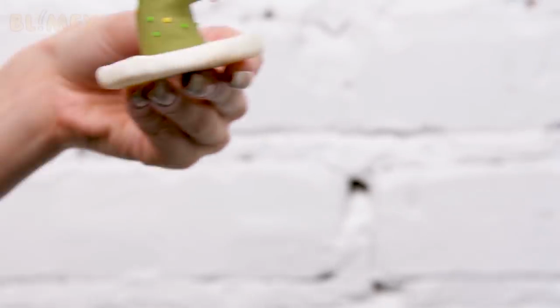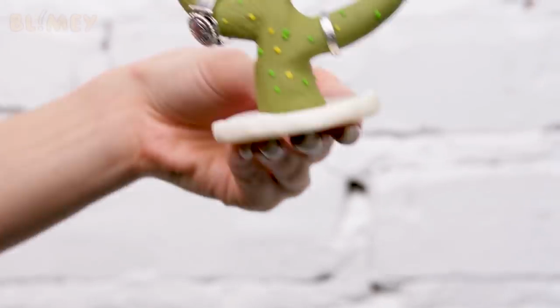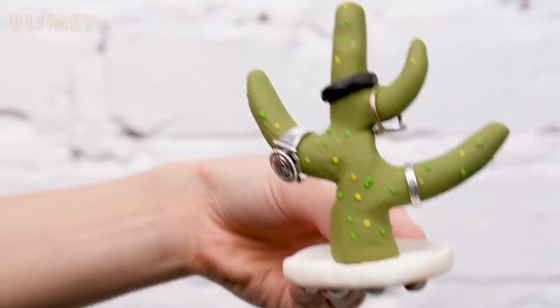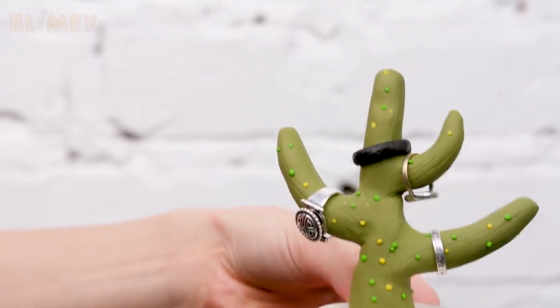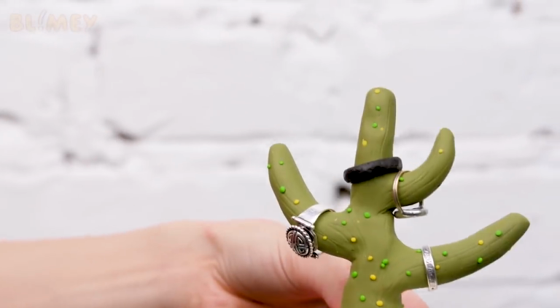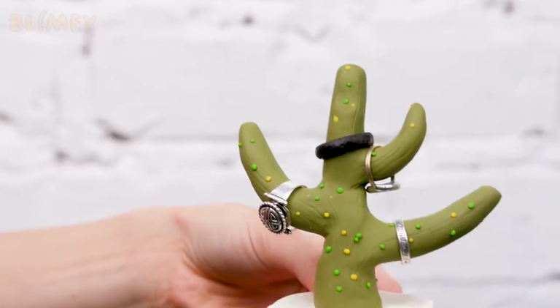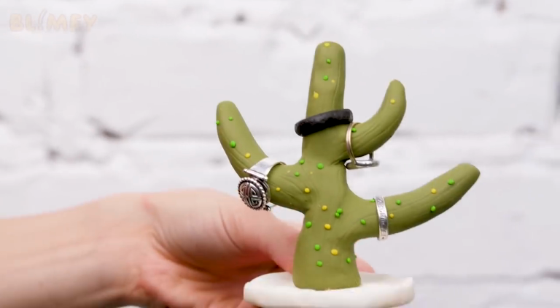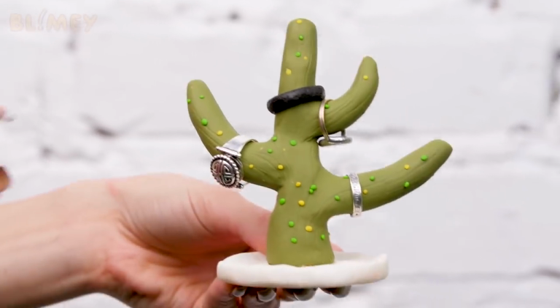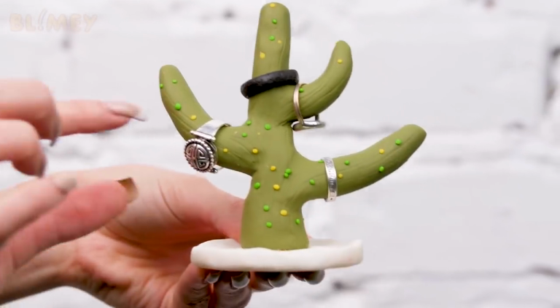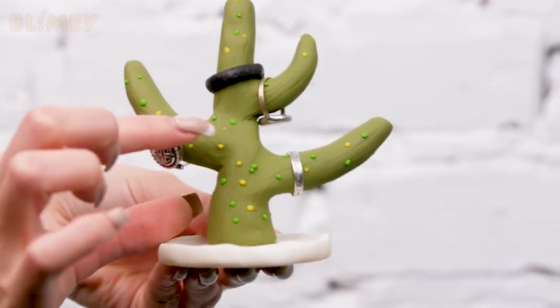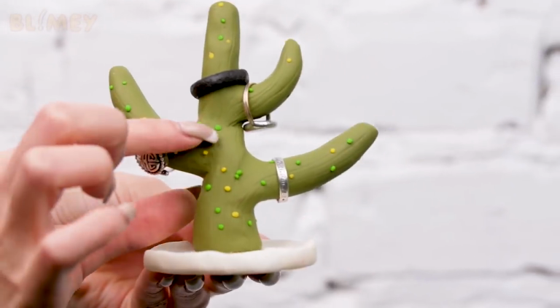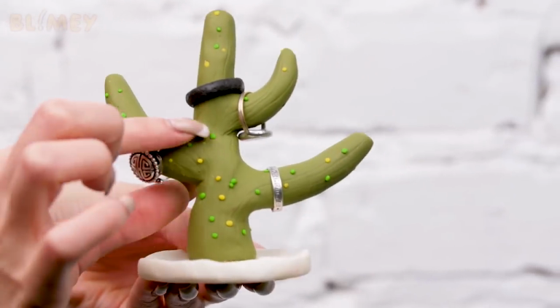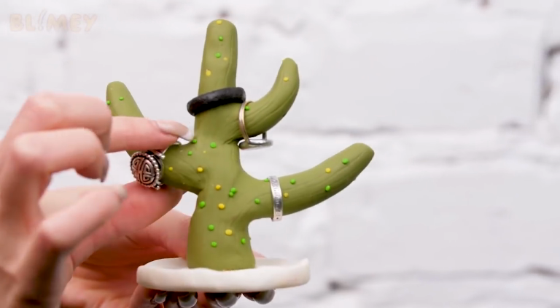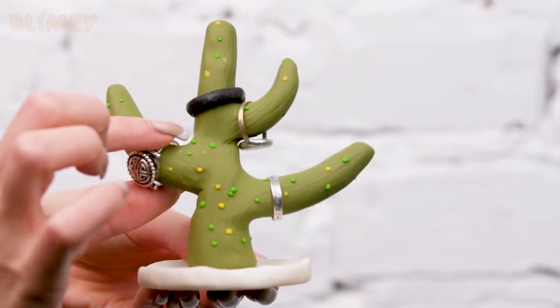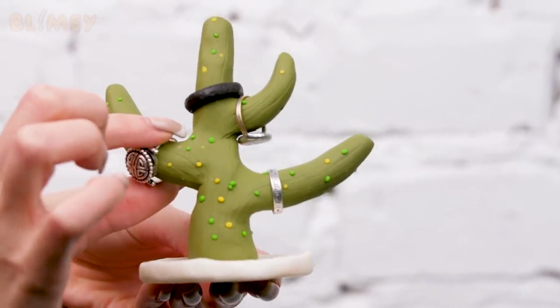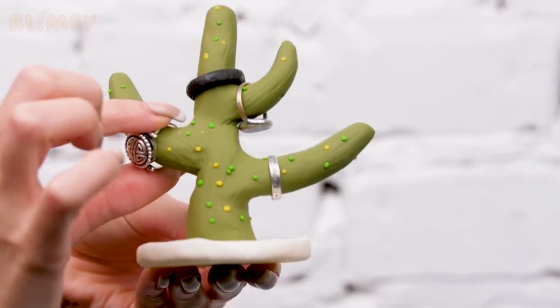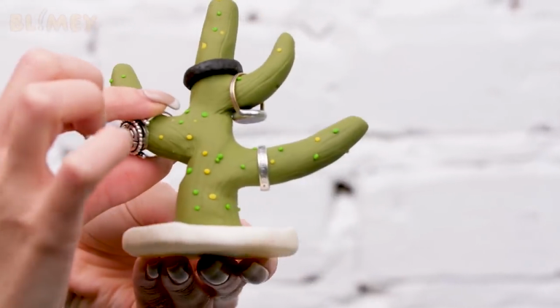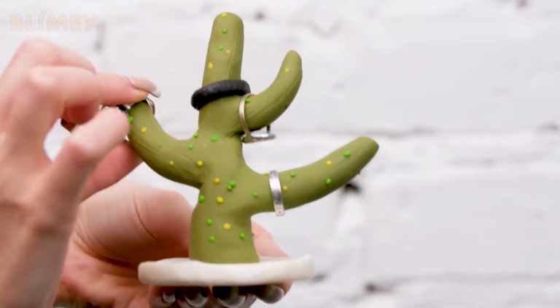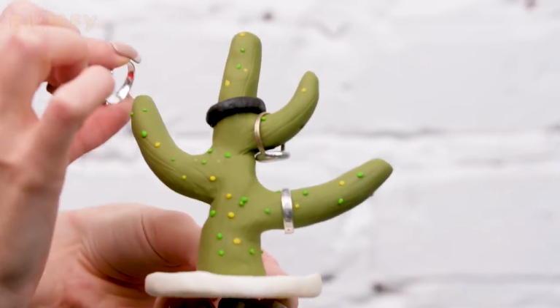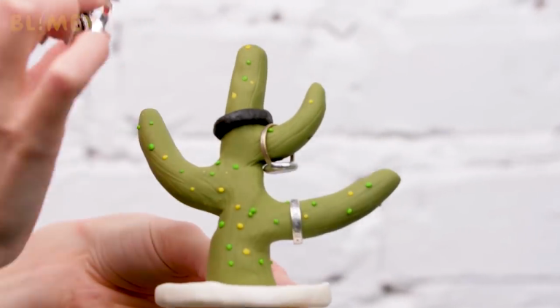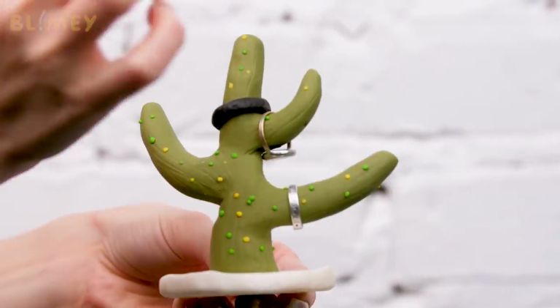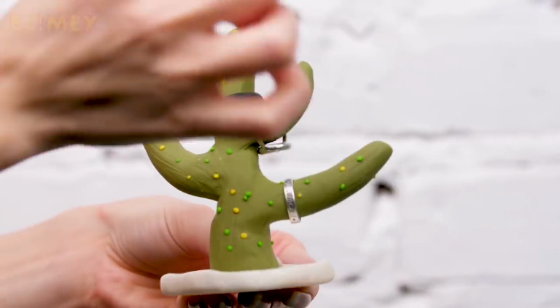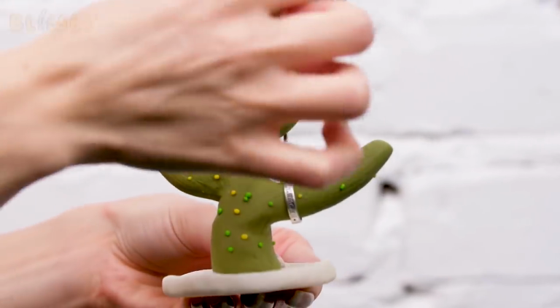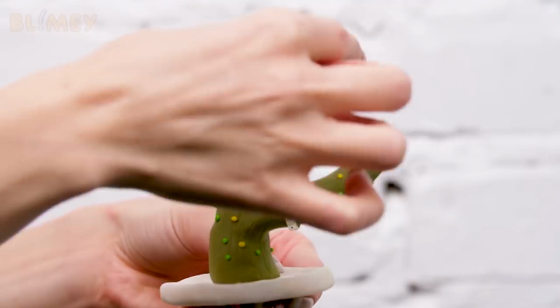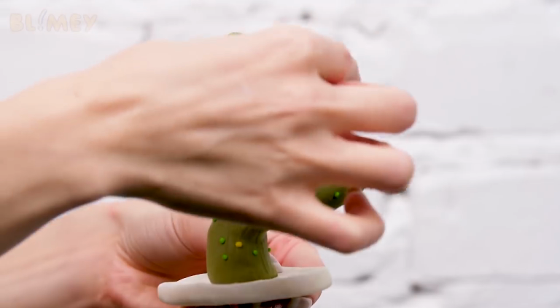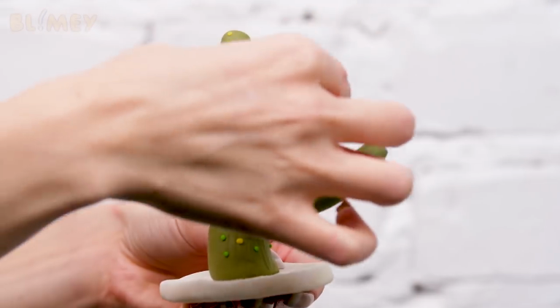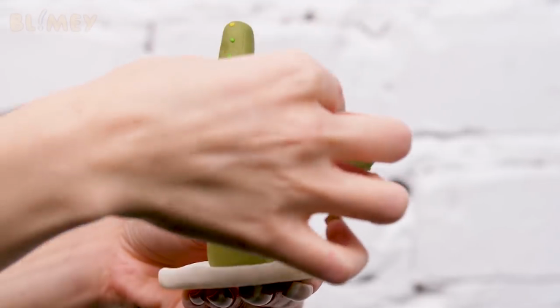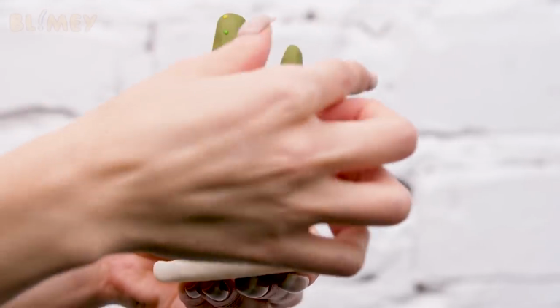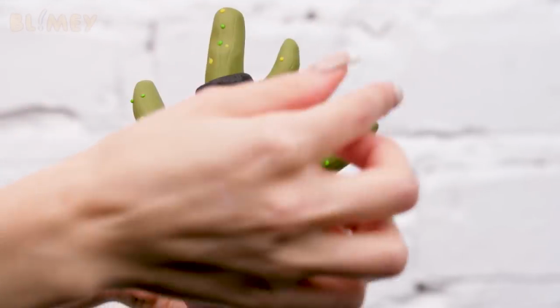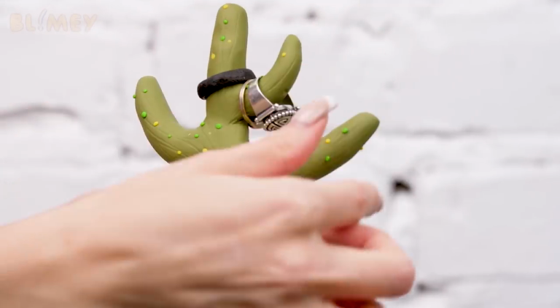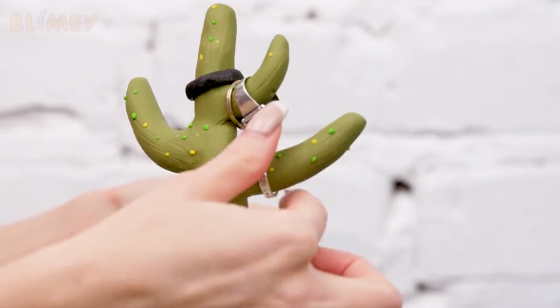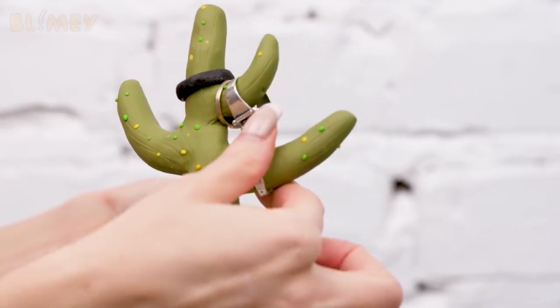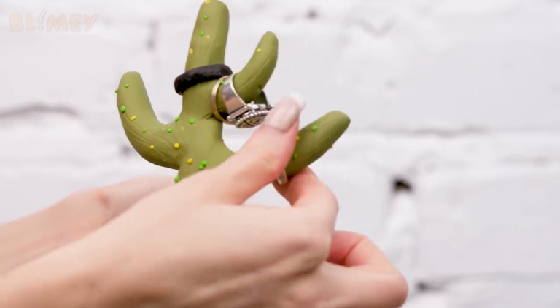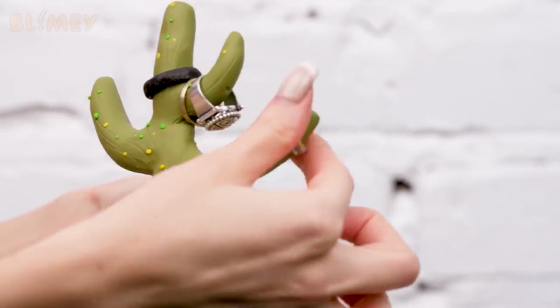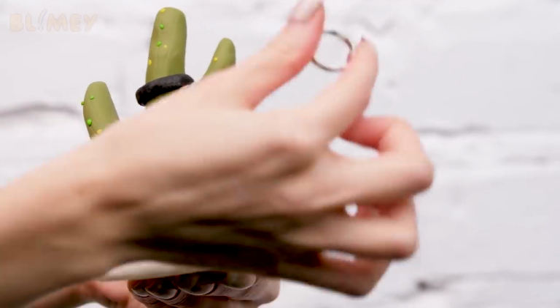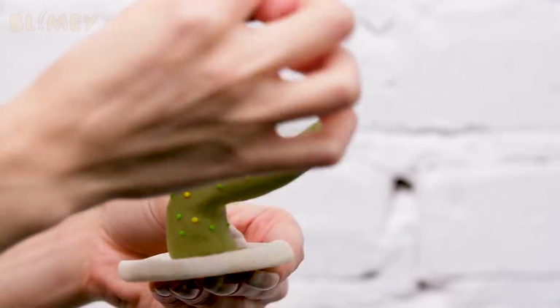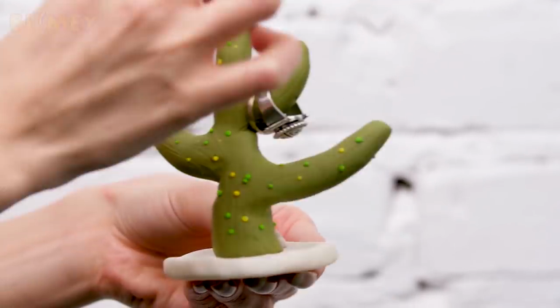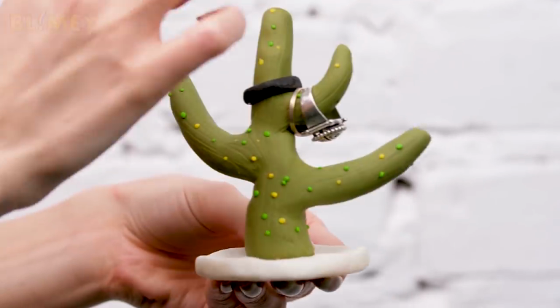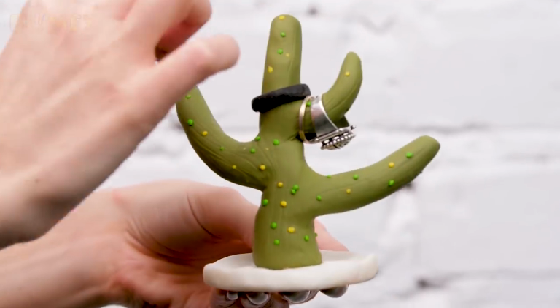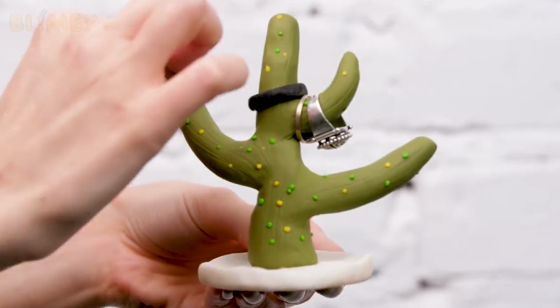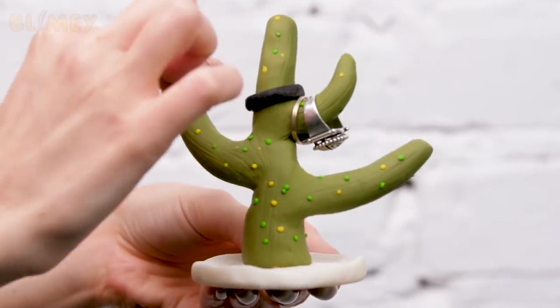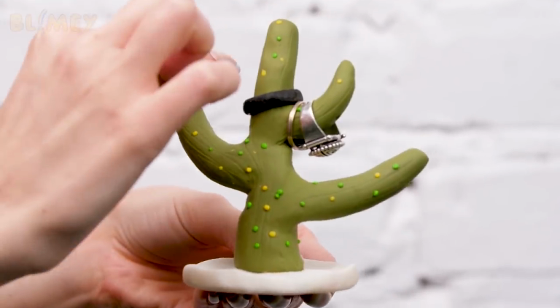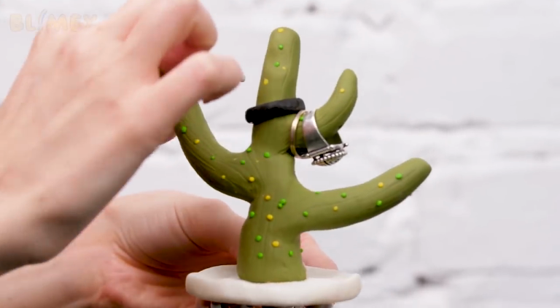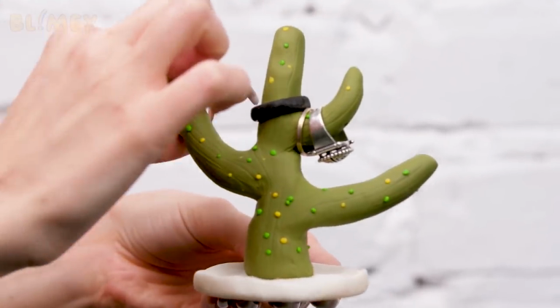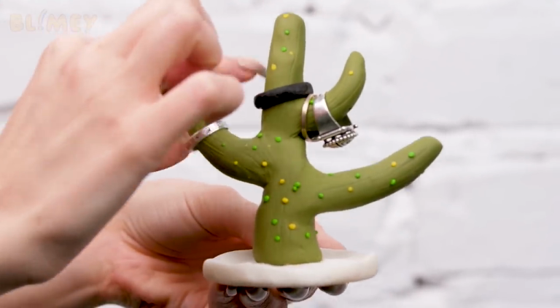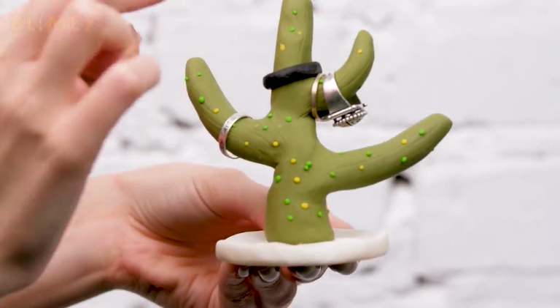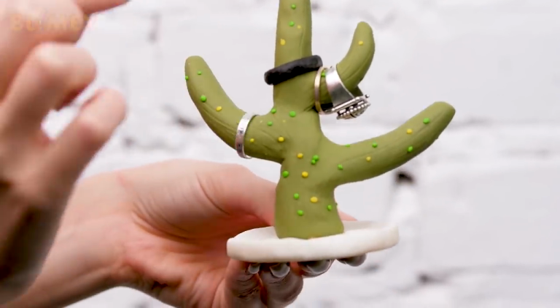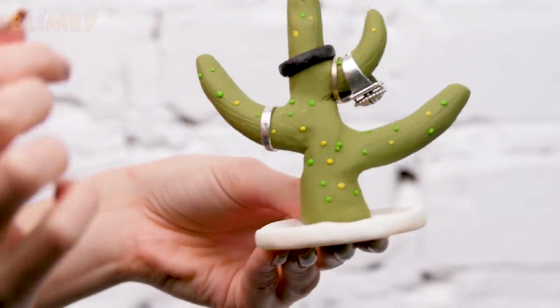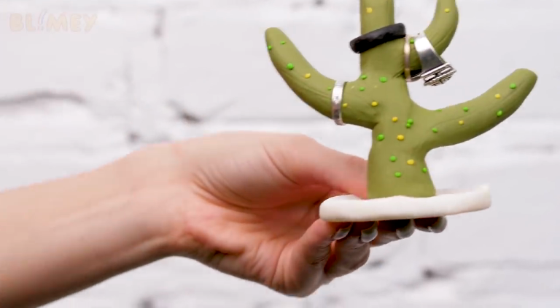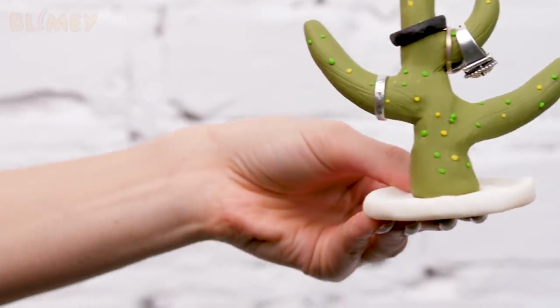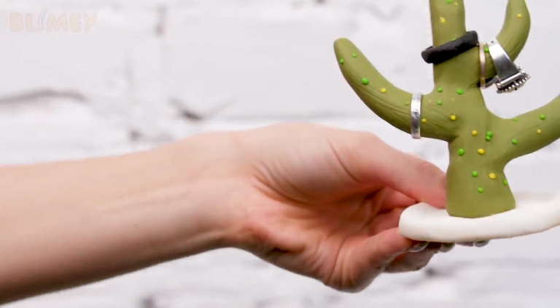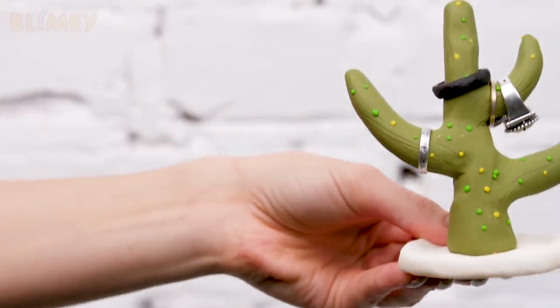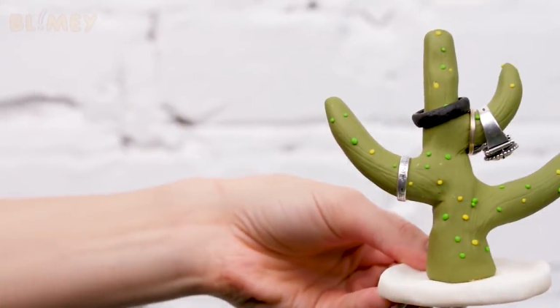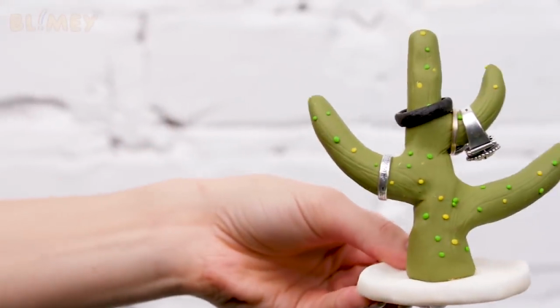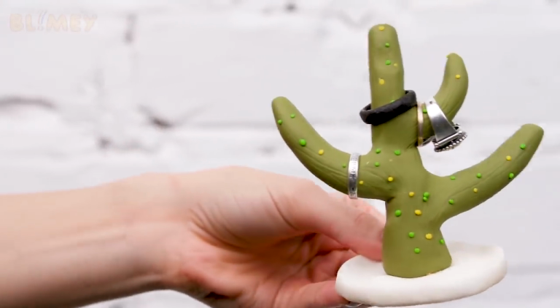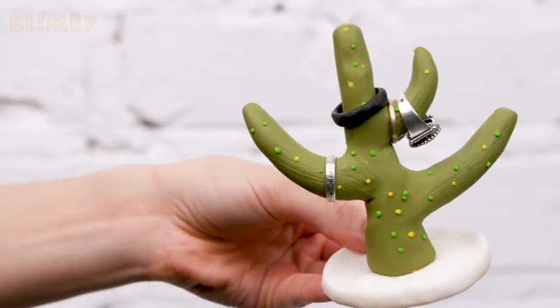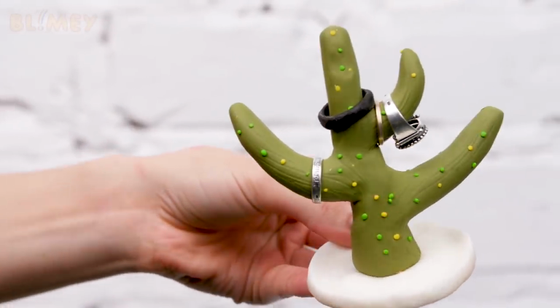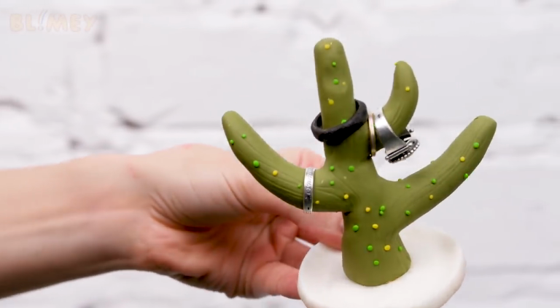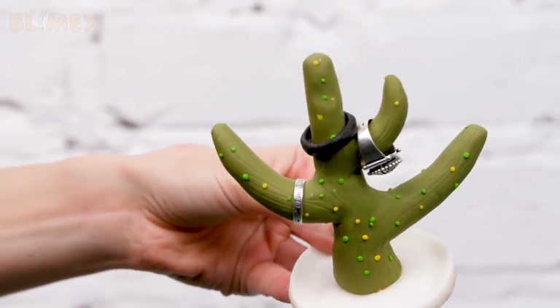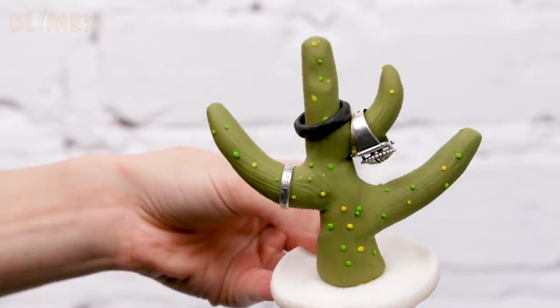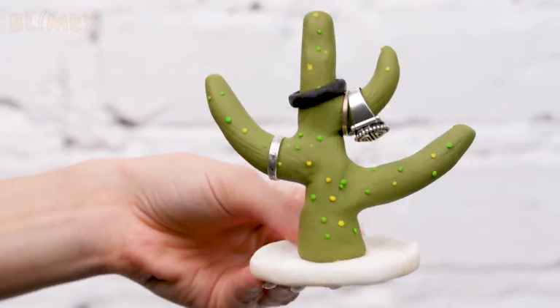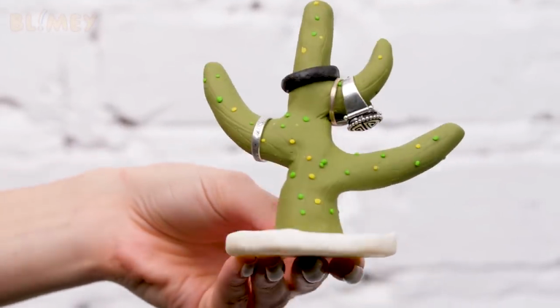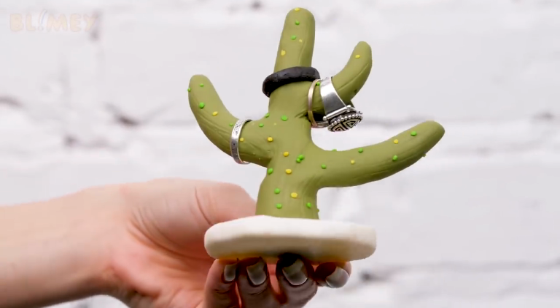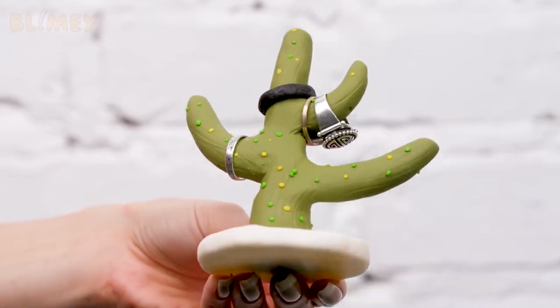What is it even for, you will ask? Here's what it's for — for the rings to be under the supervision of Mr. Cactus.